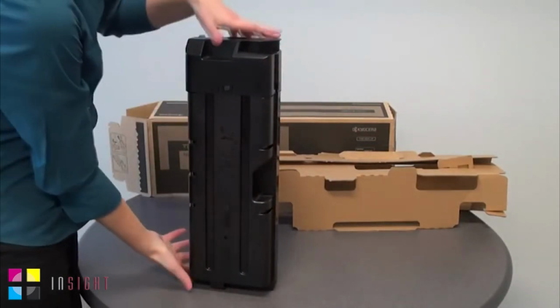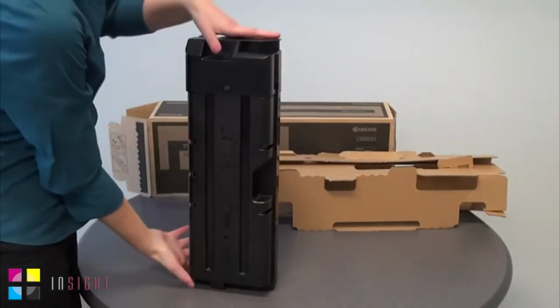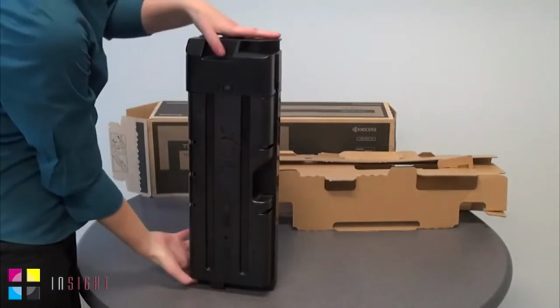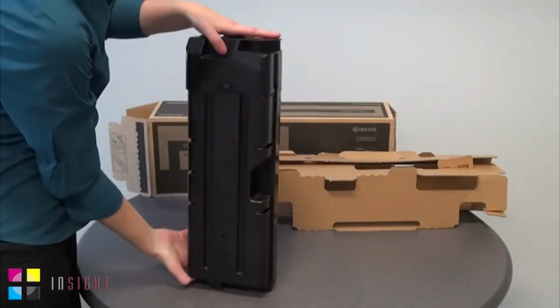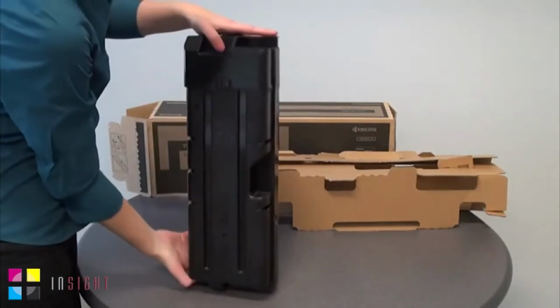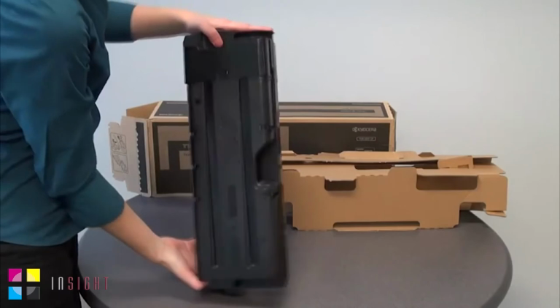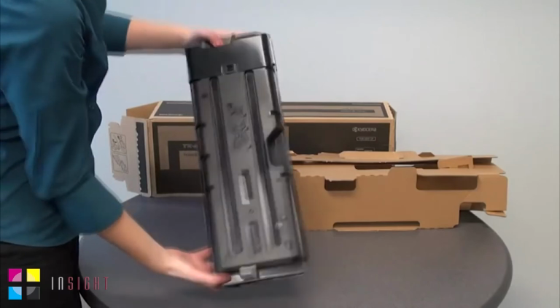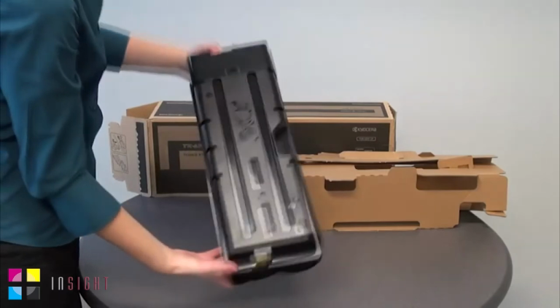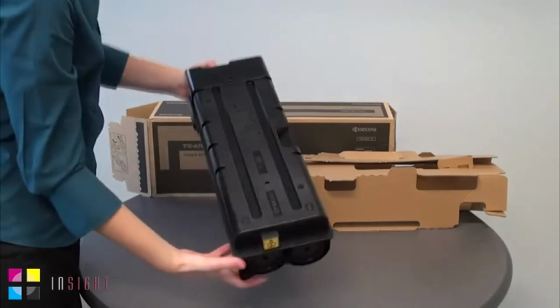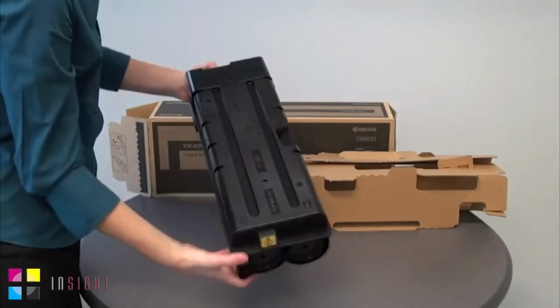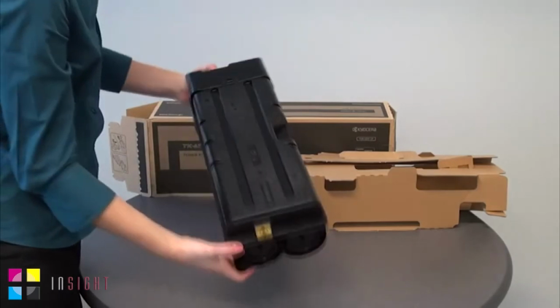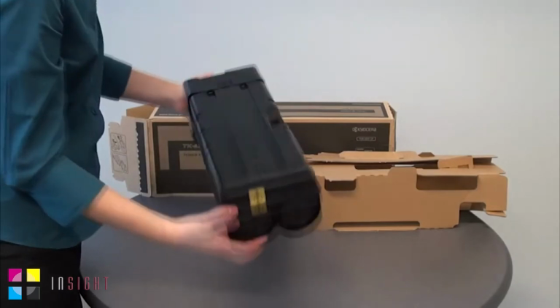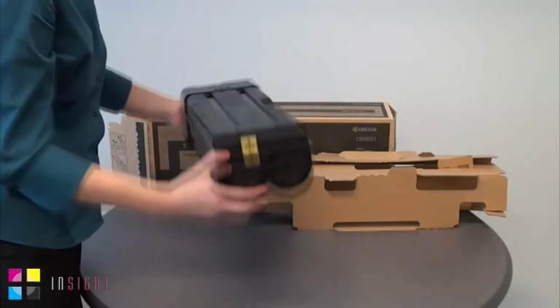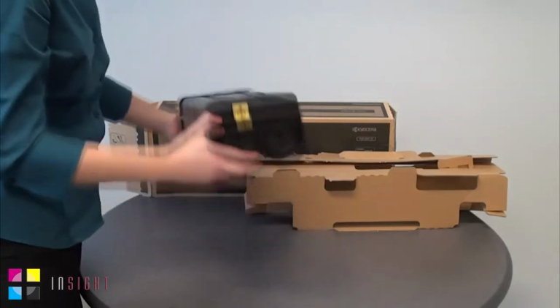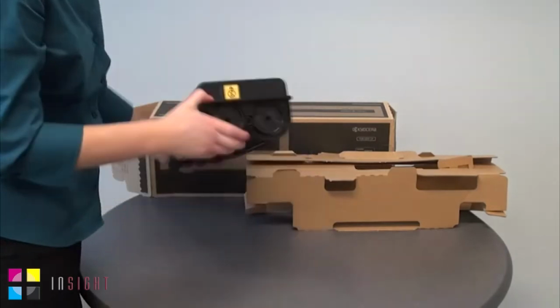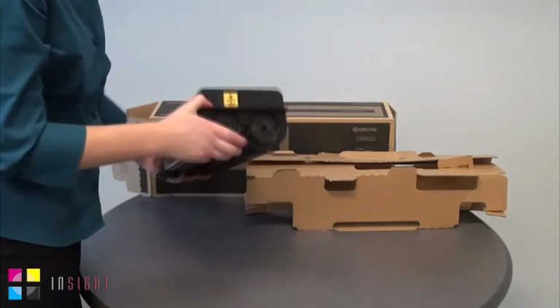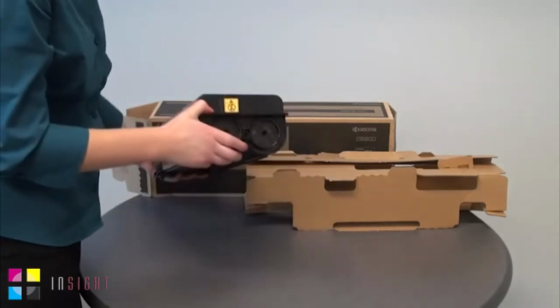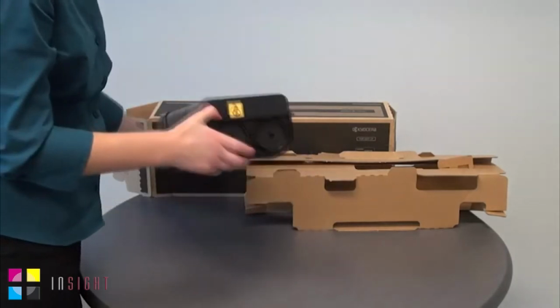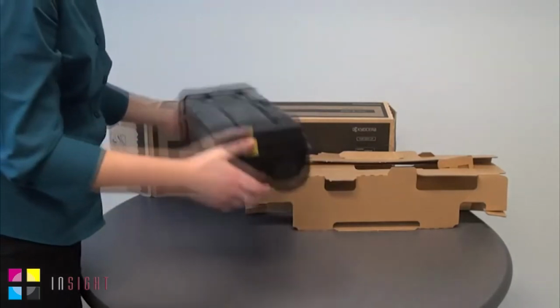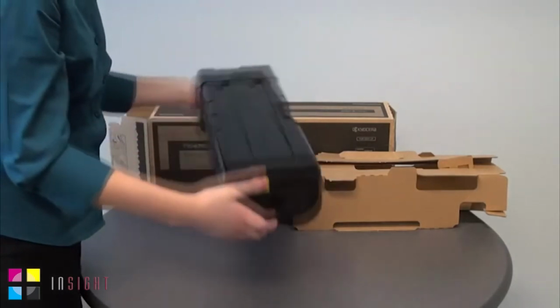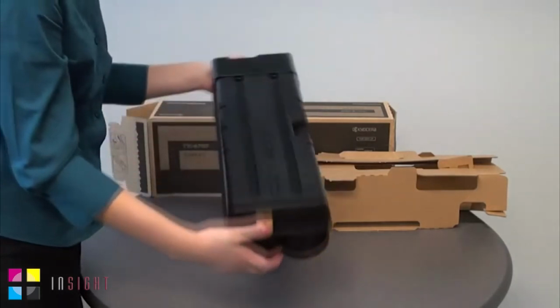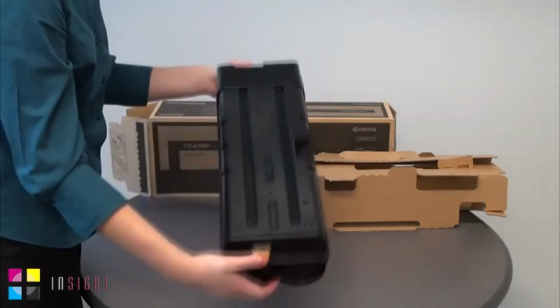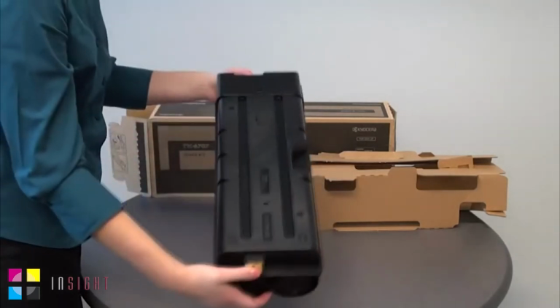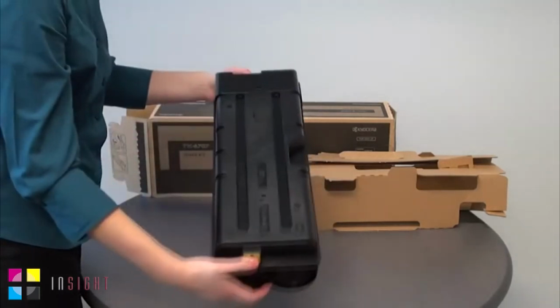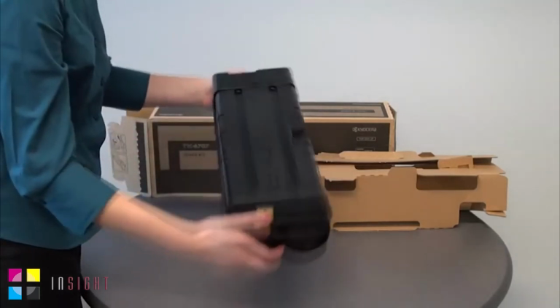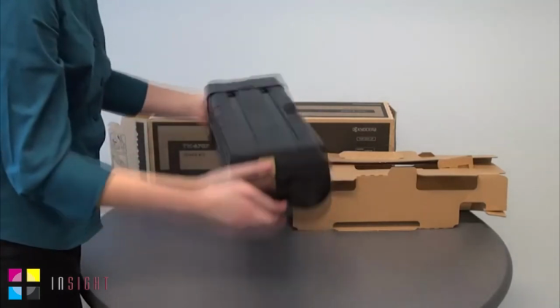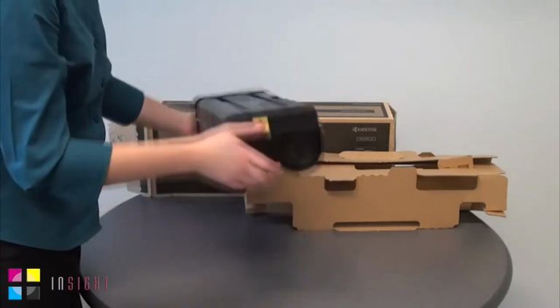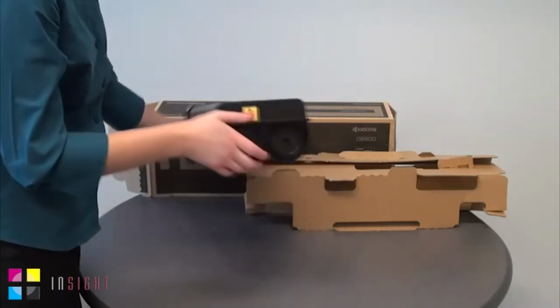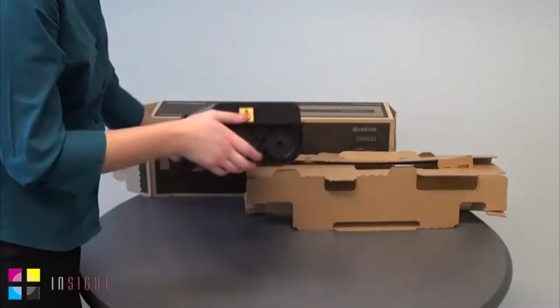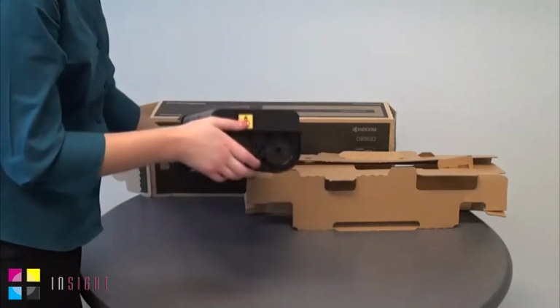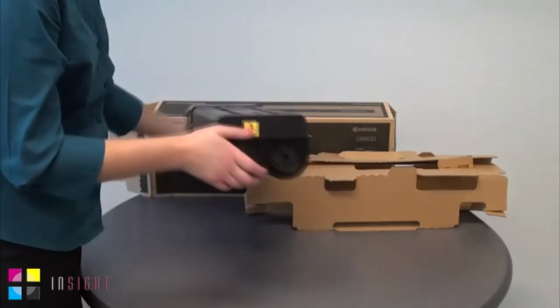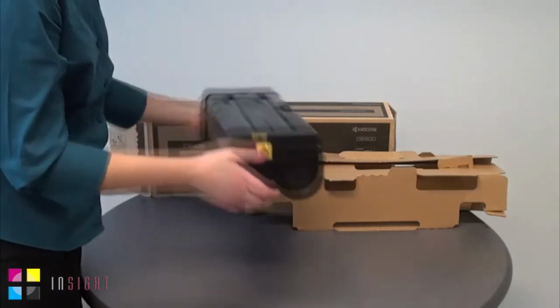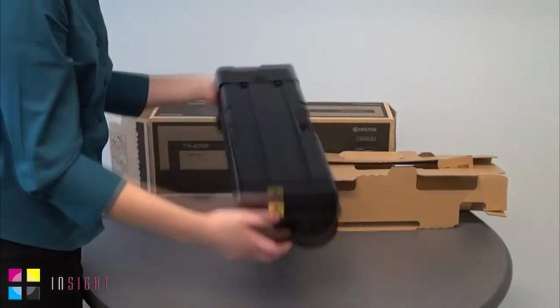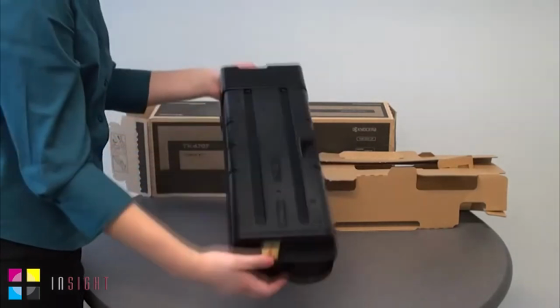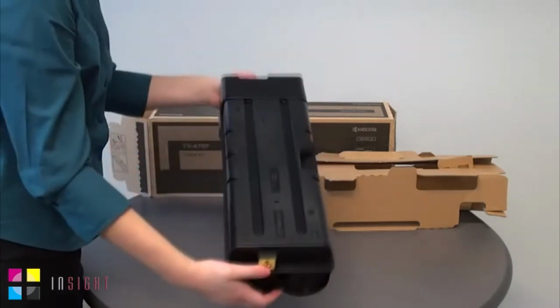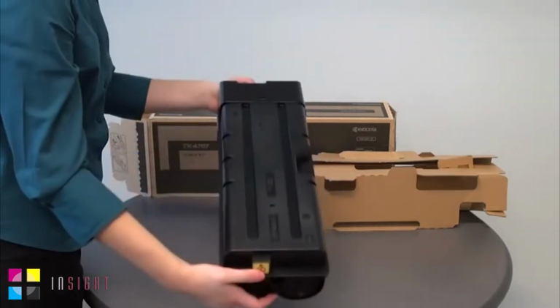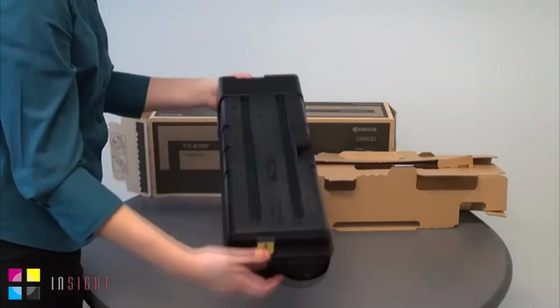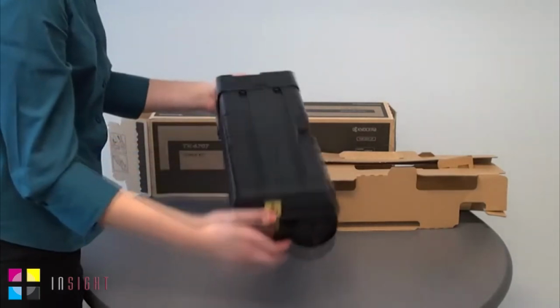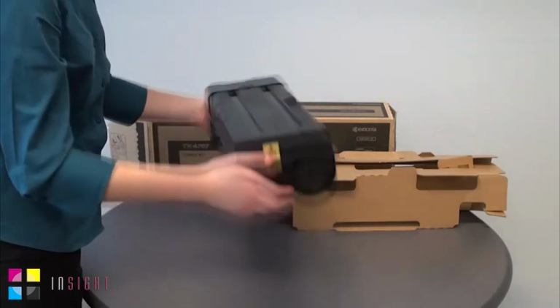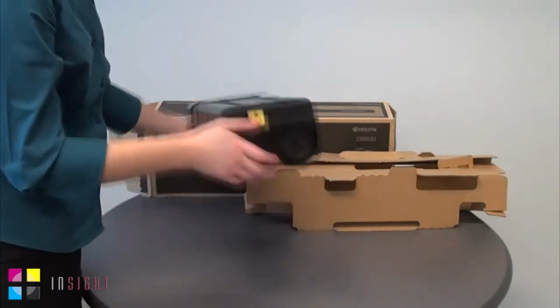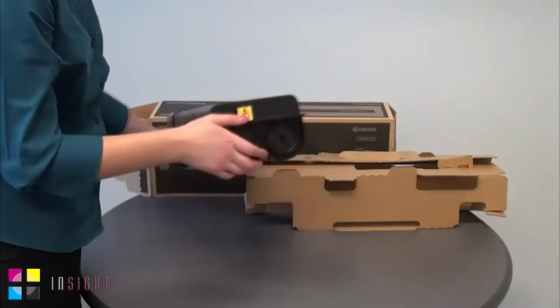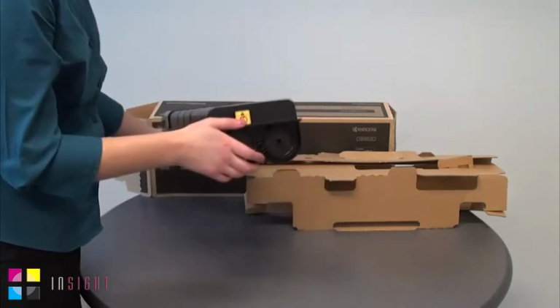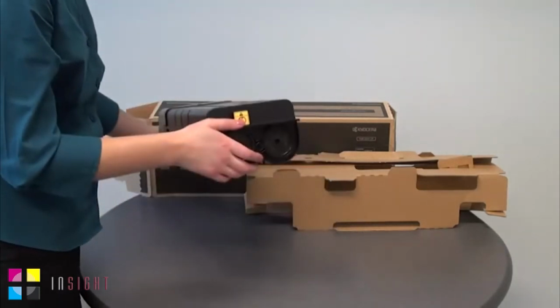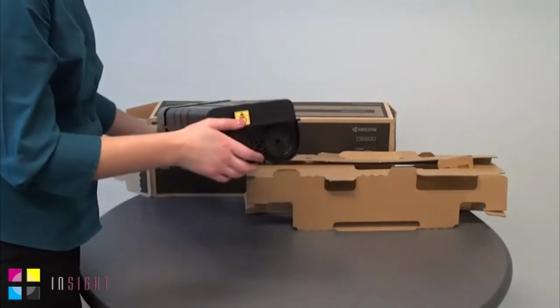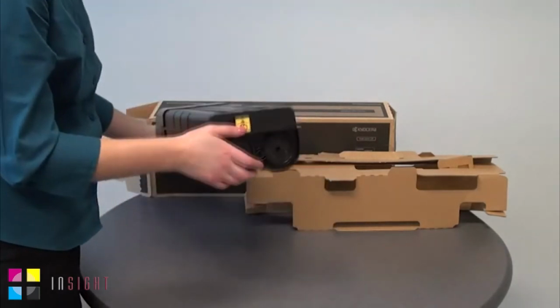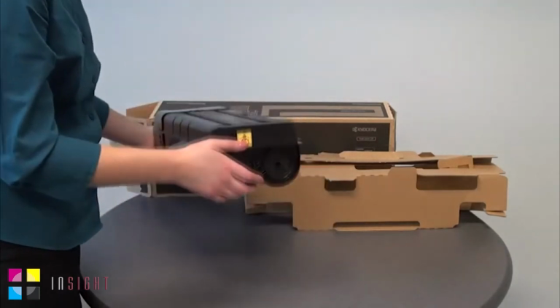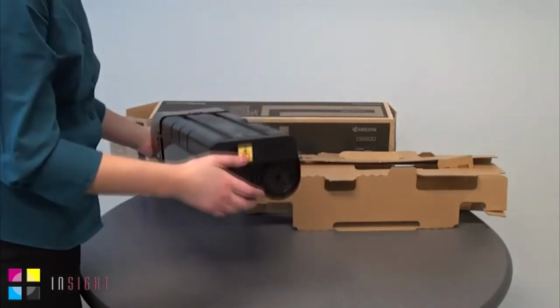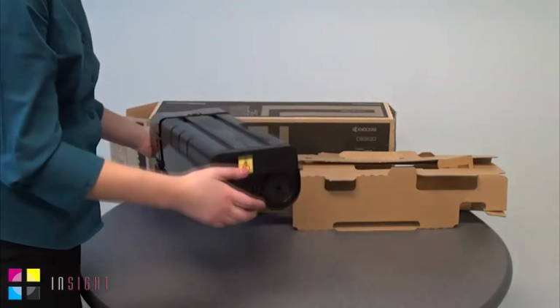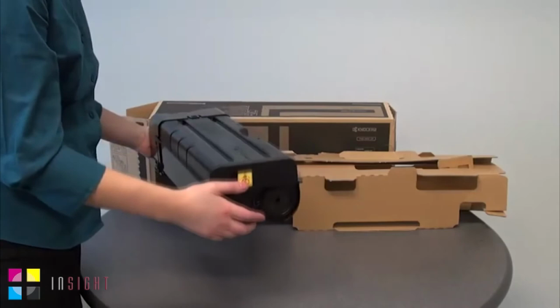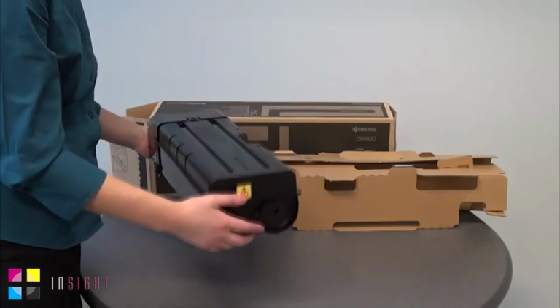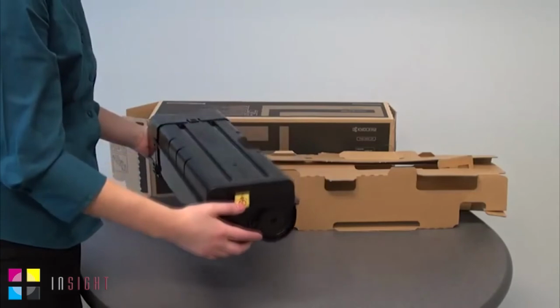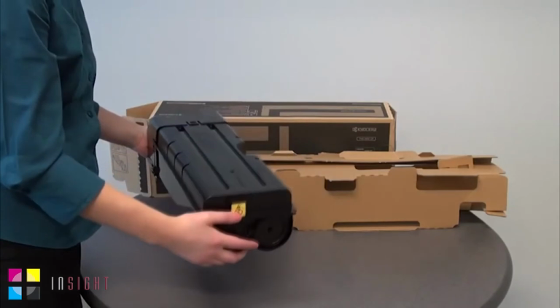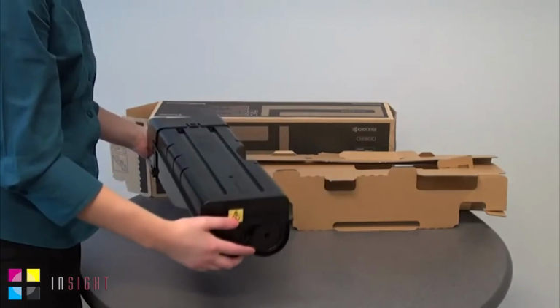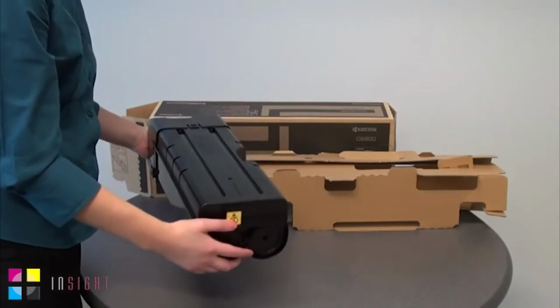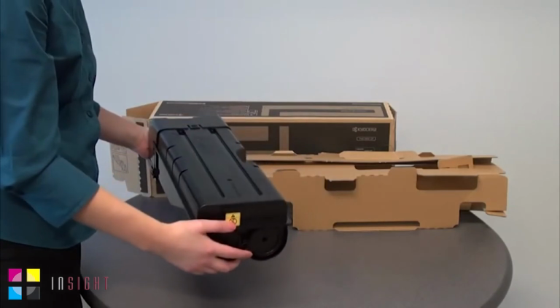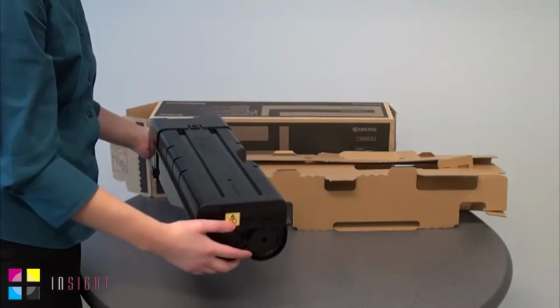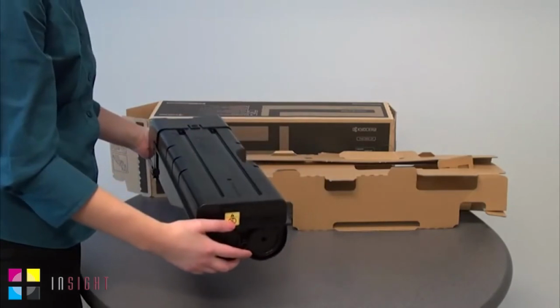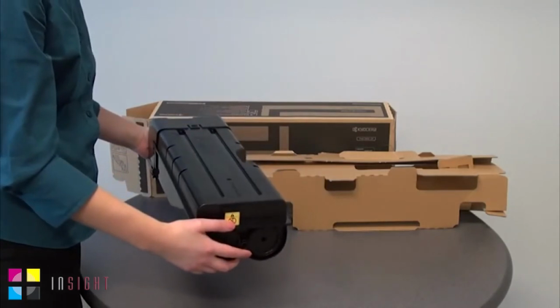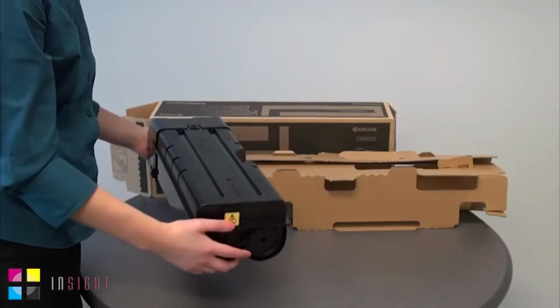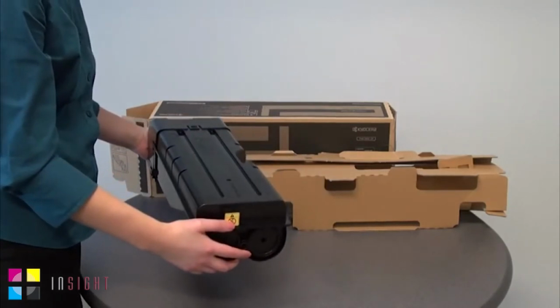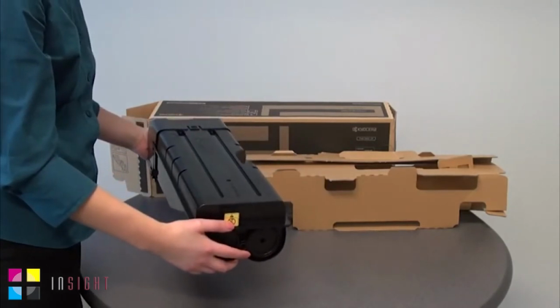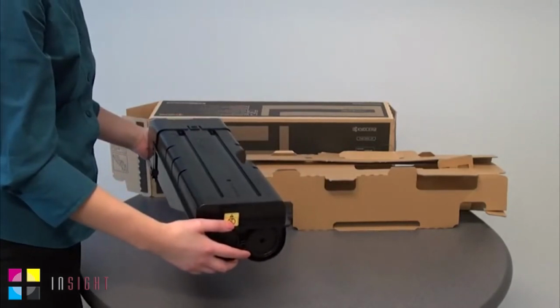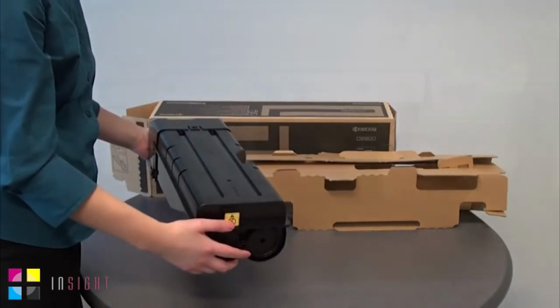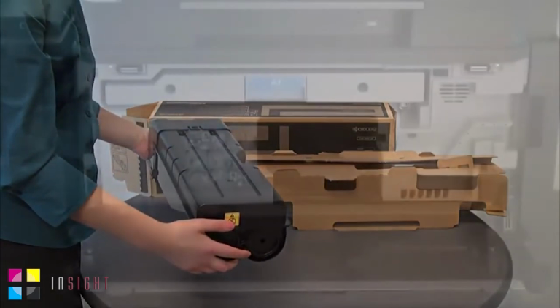Then, gently shake the container from side to side several times to evenly distribute the toner inside the container.